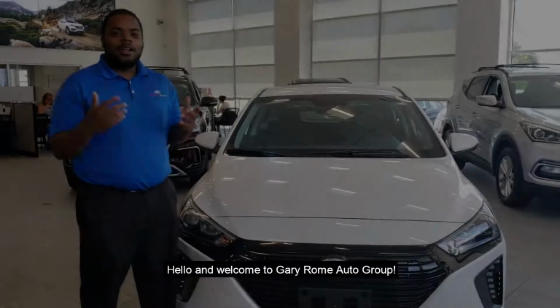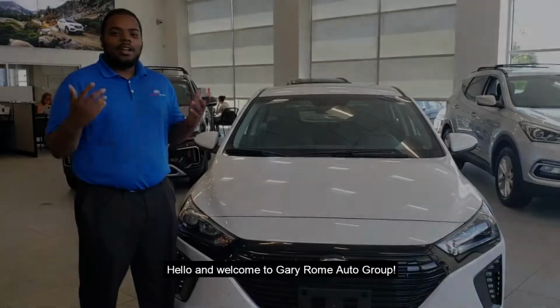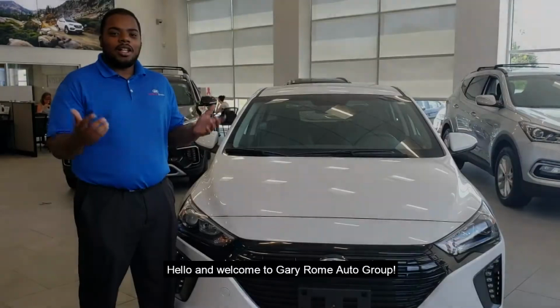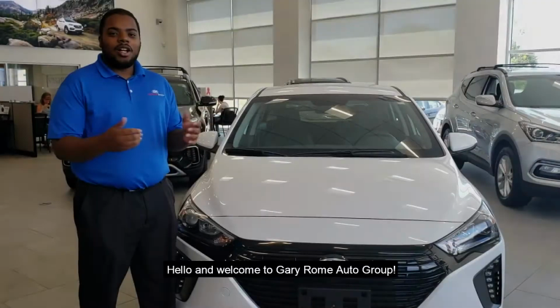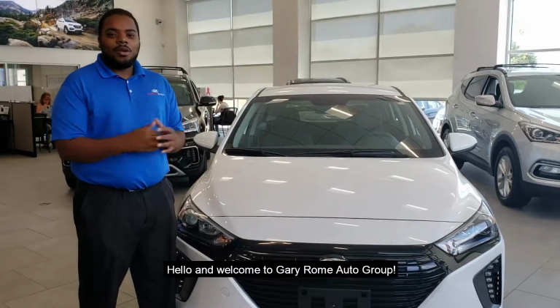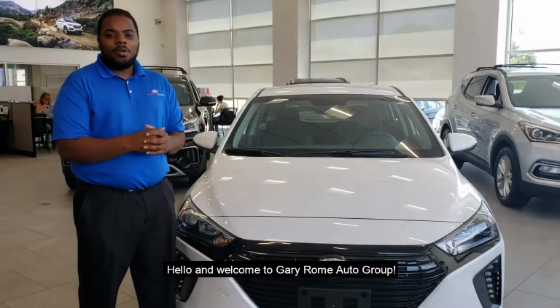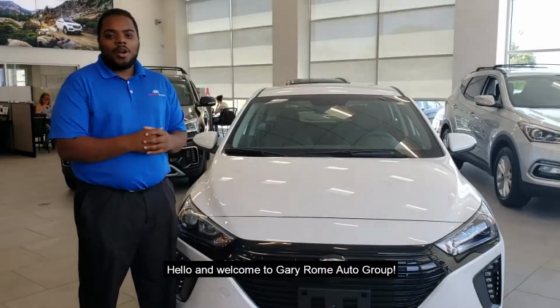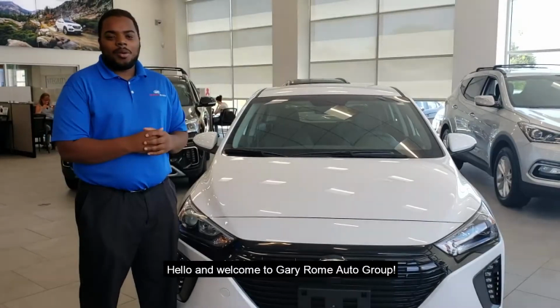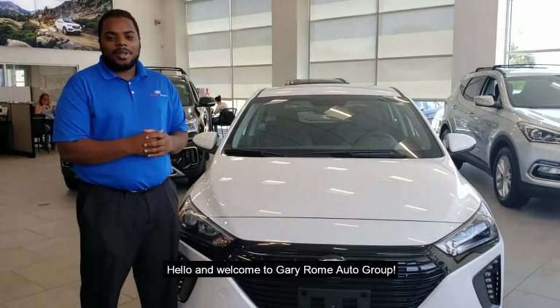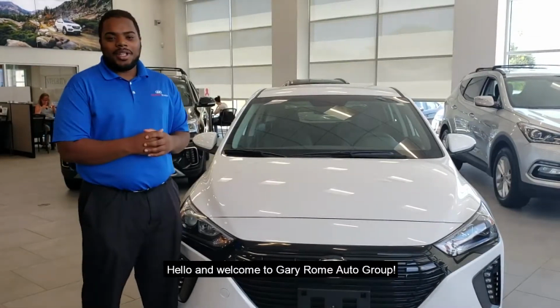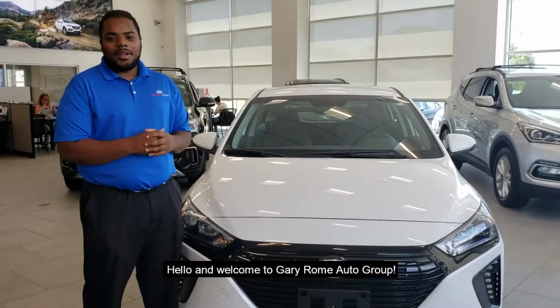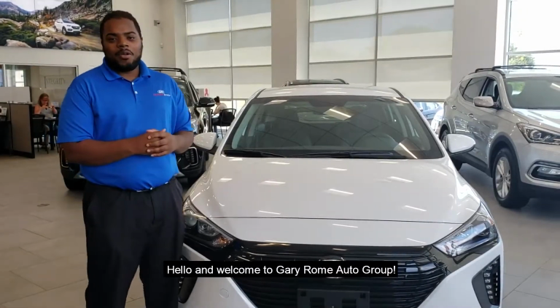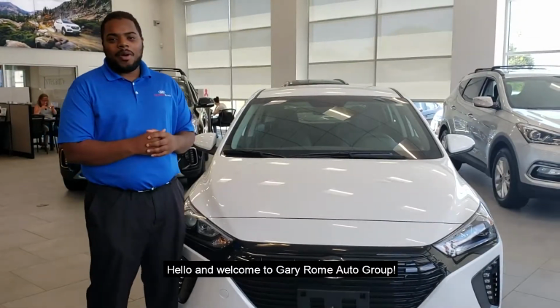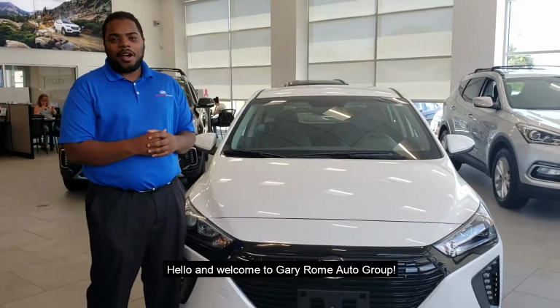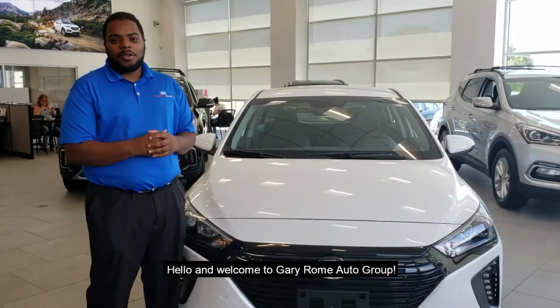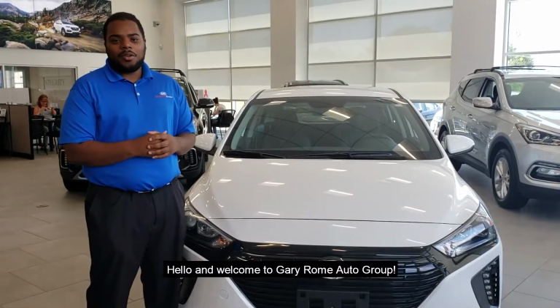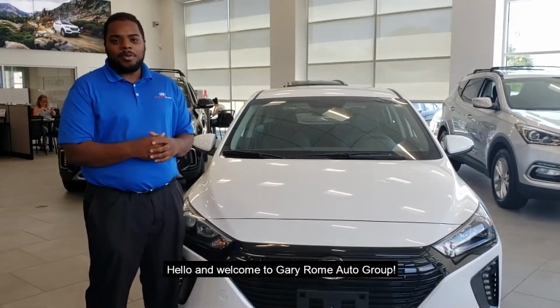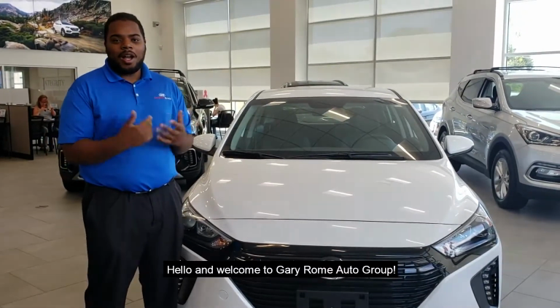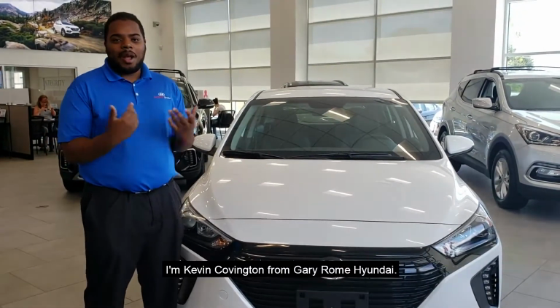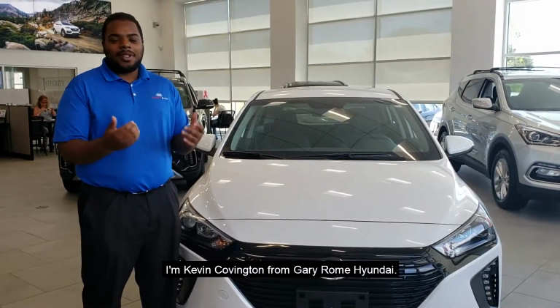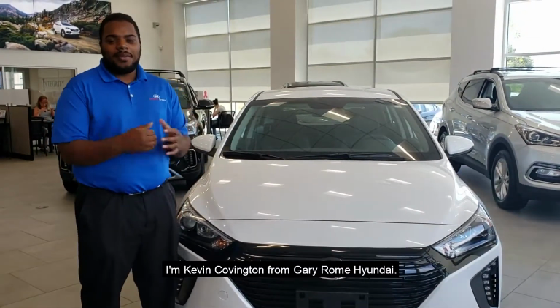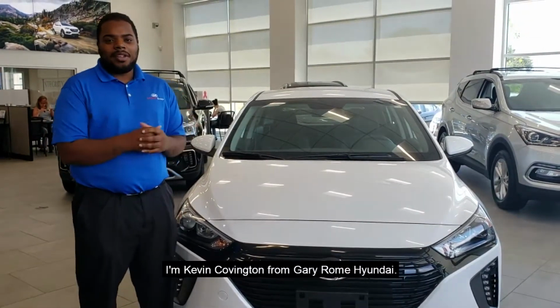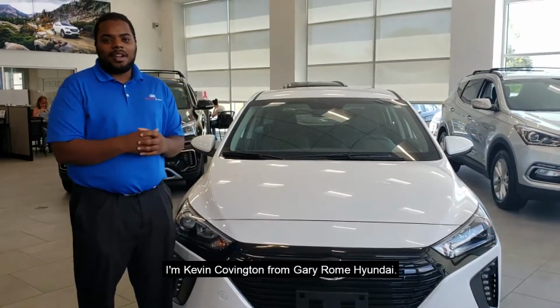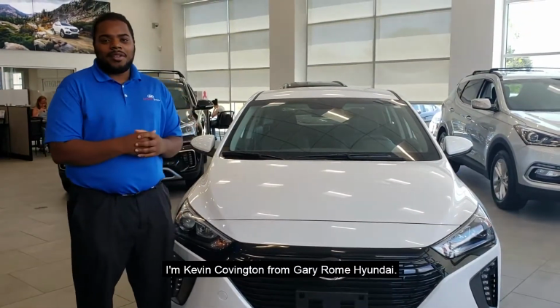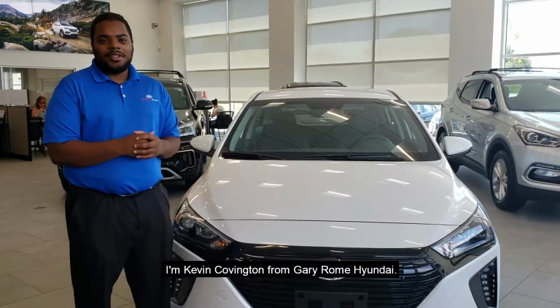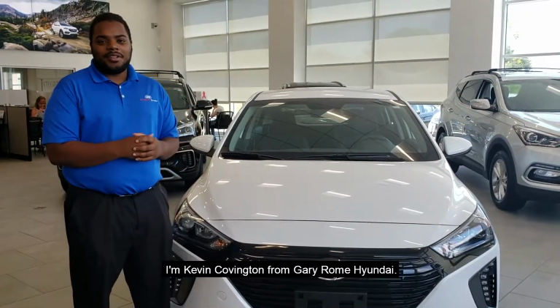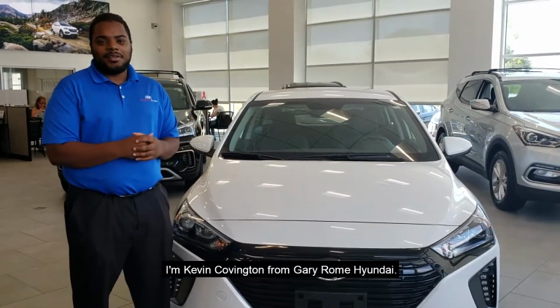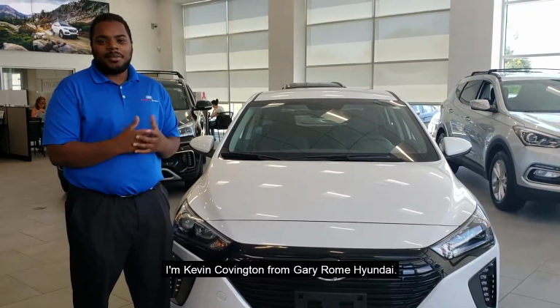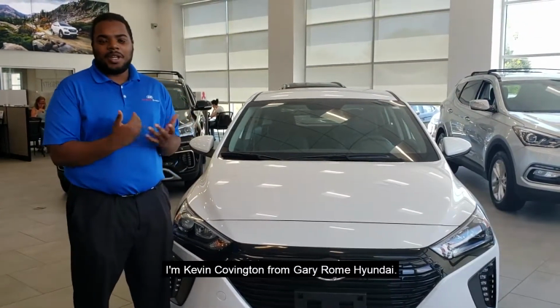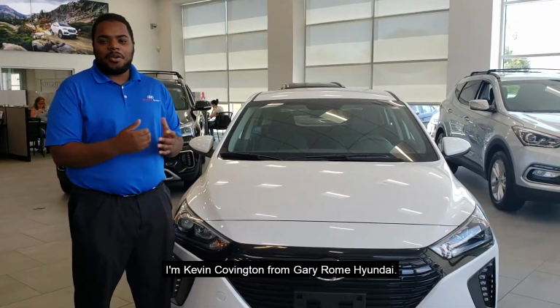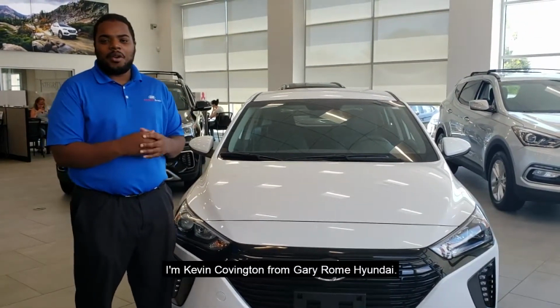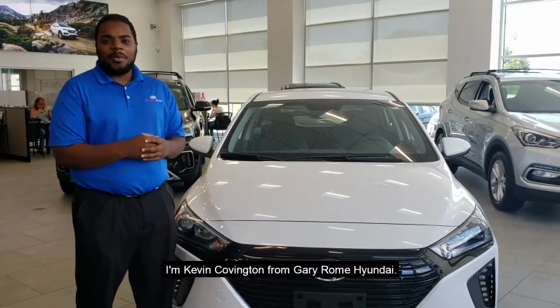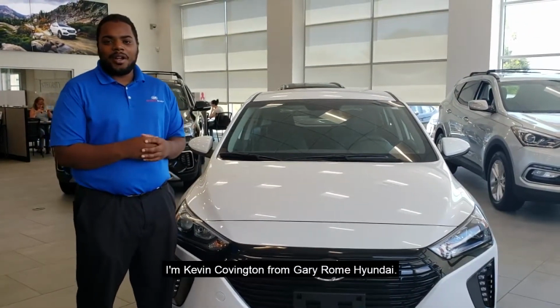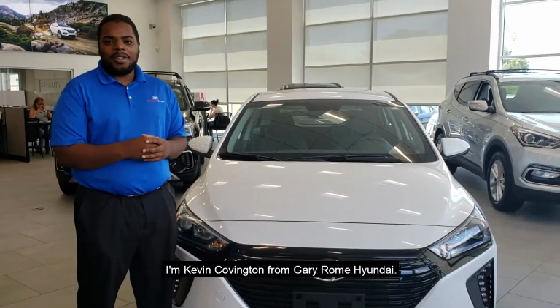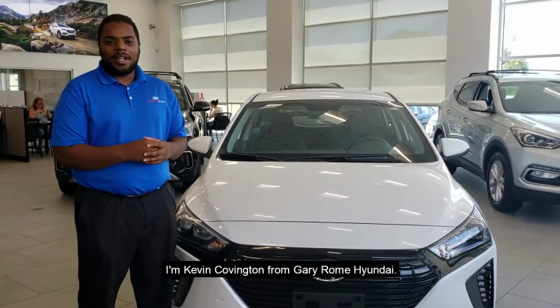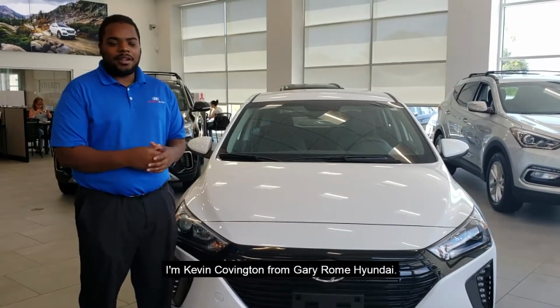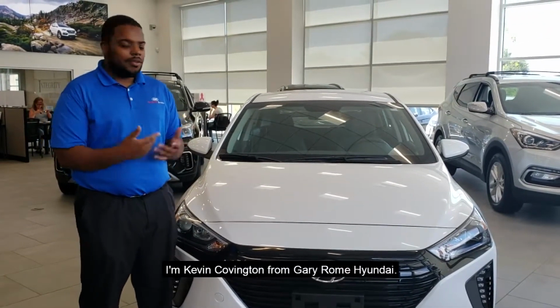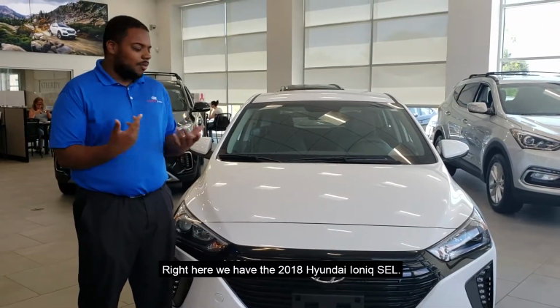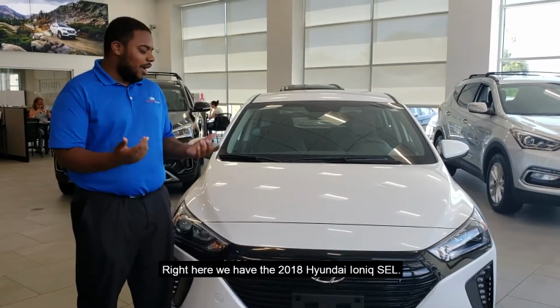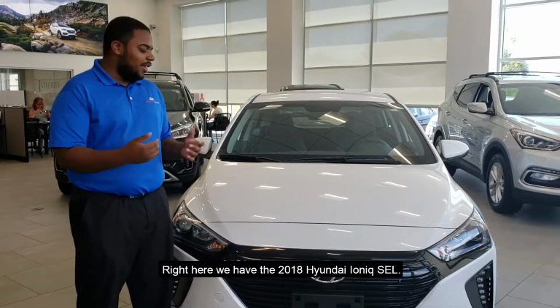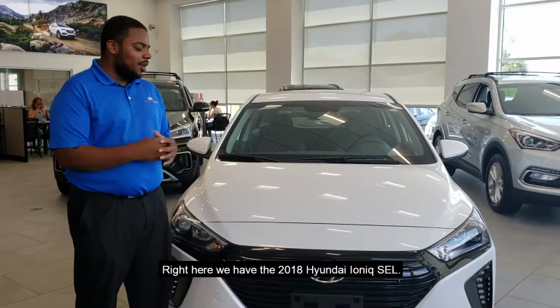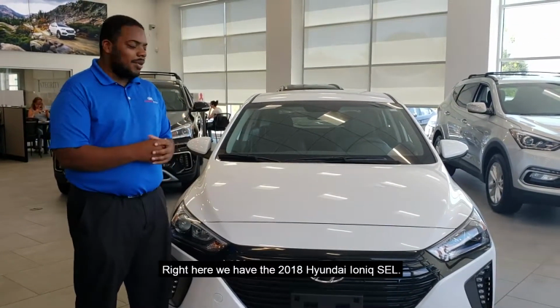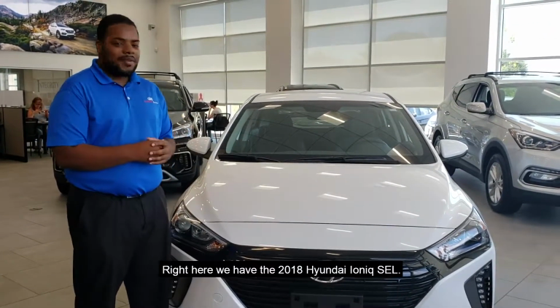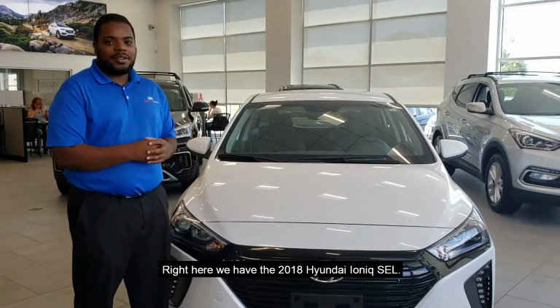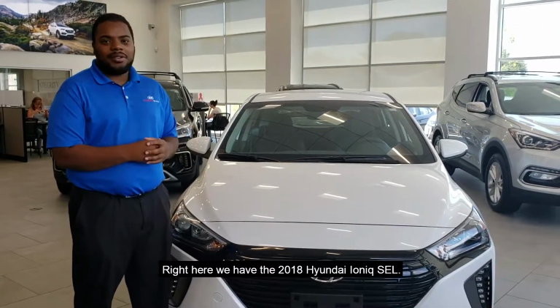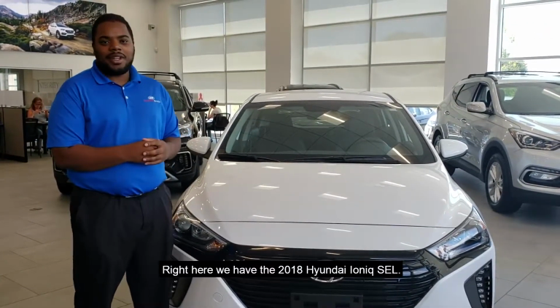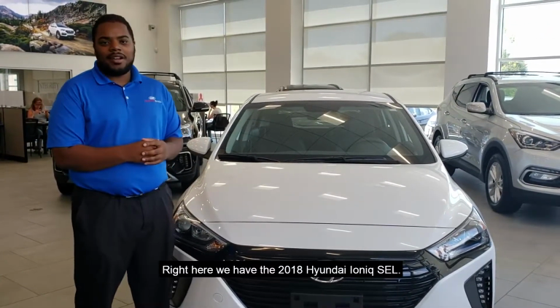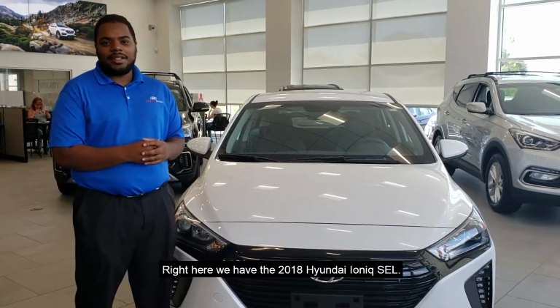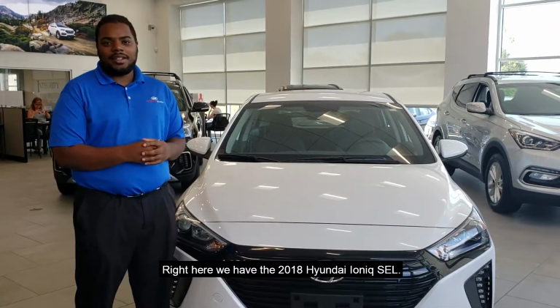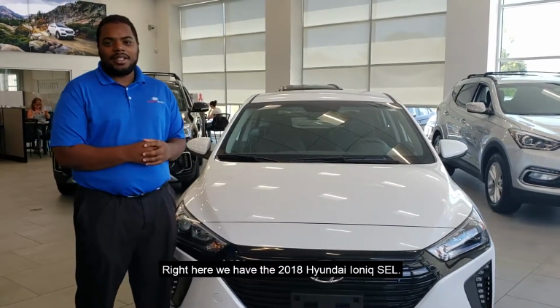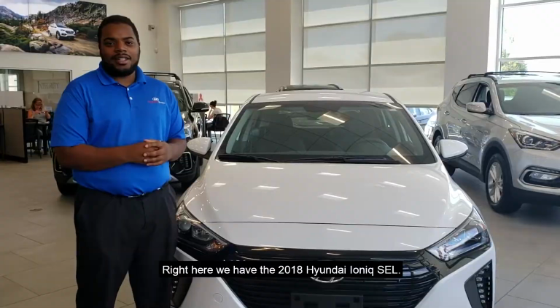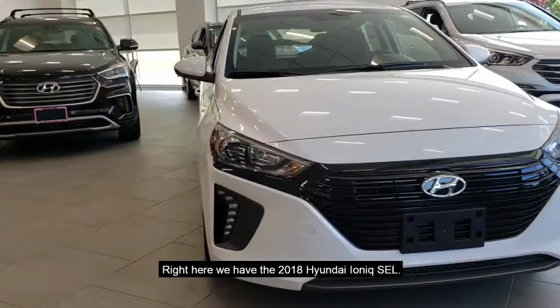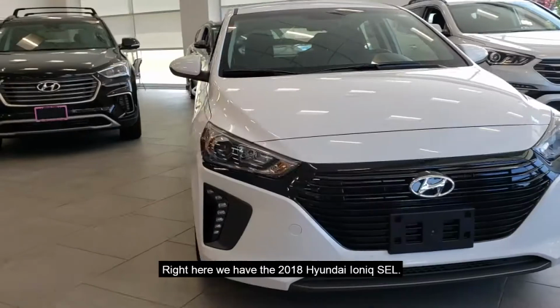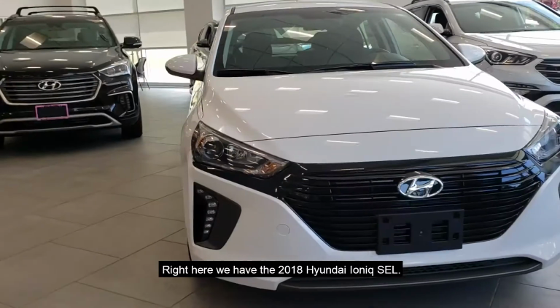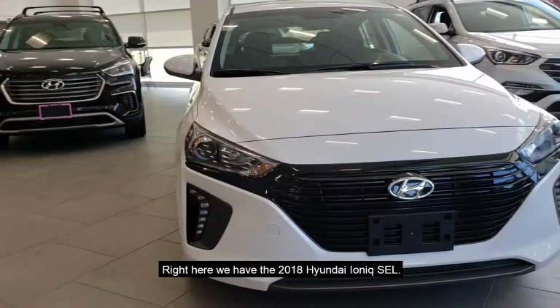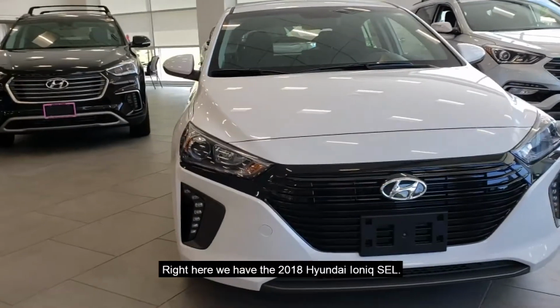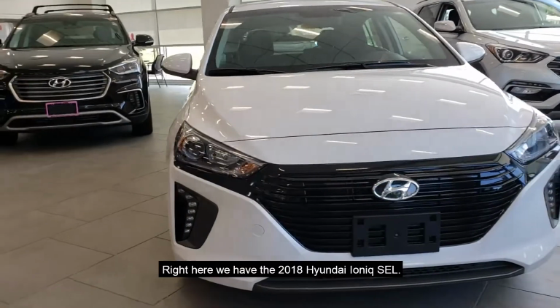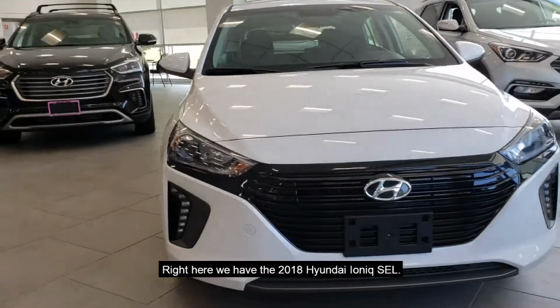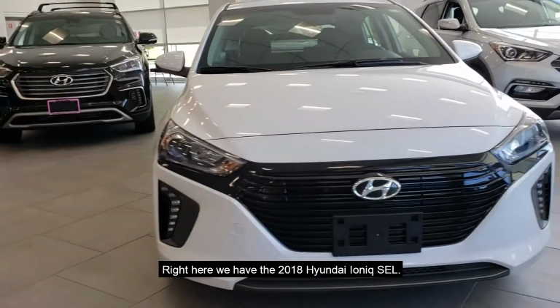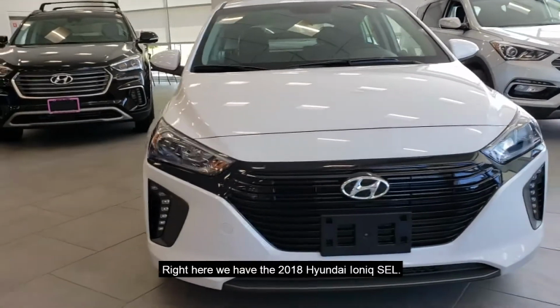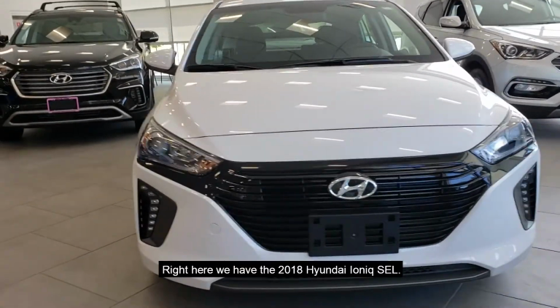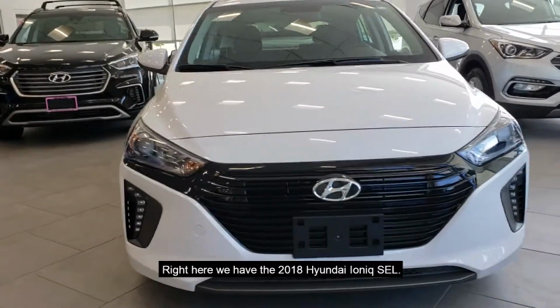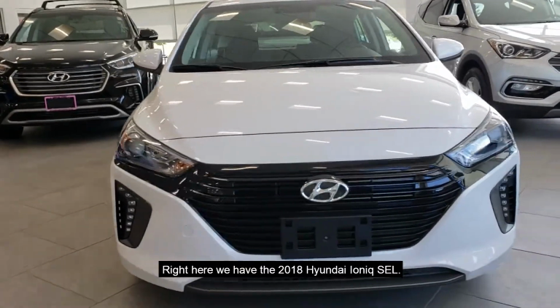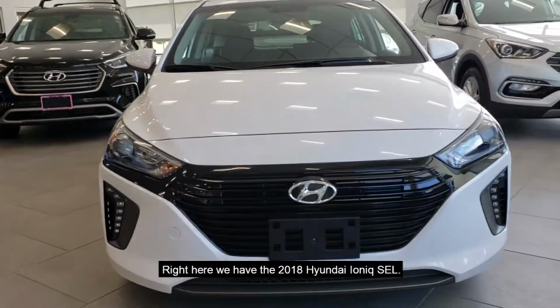Hello, welcome to Gary Whom Auto Group. I'm Kevin Covington from Gary Whom Hyundai. Right here we have the 2018 Hyundai IONIQ SEL.